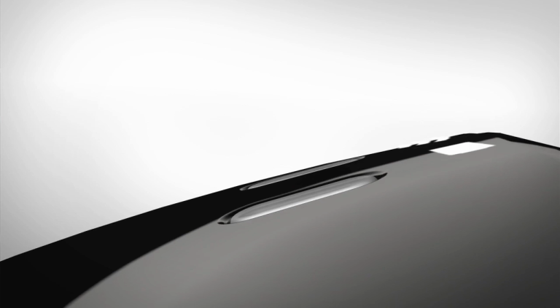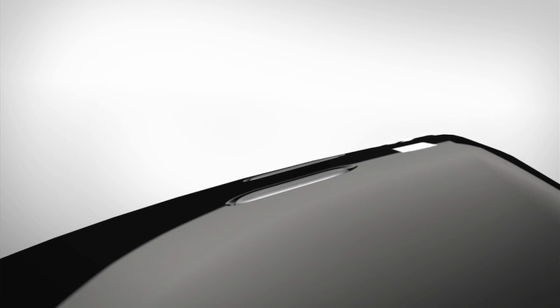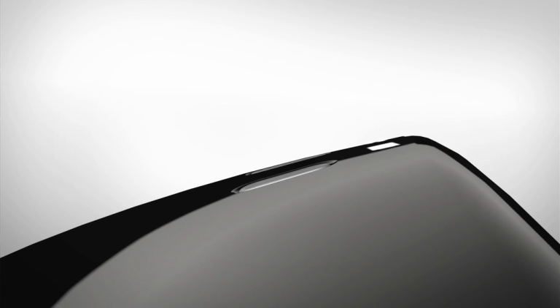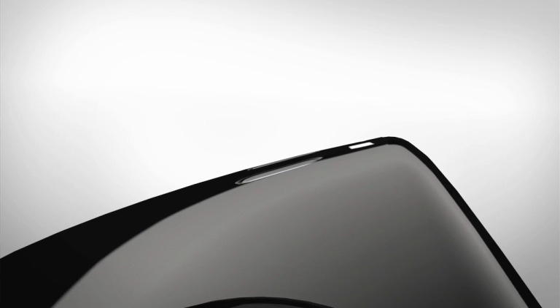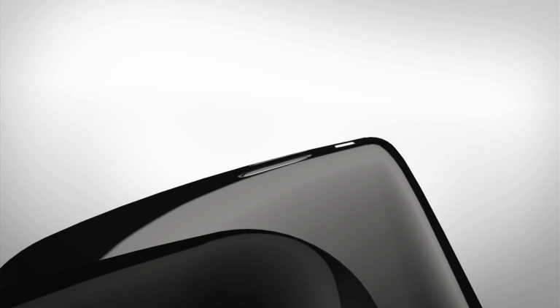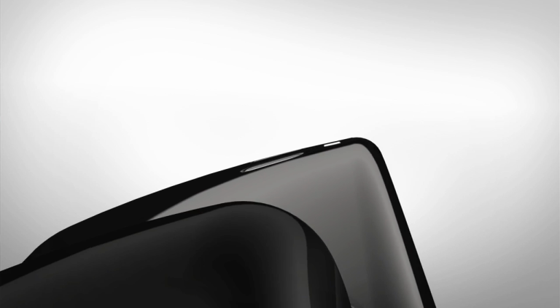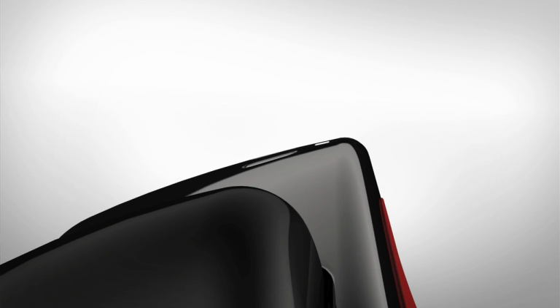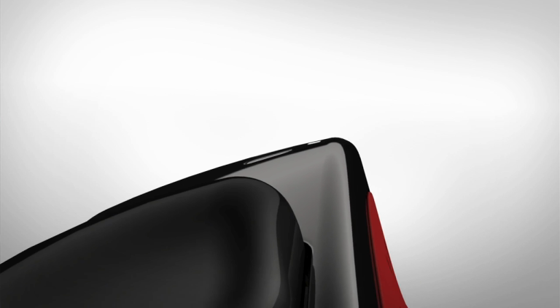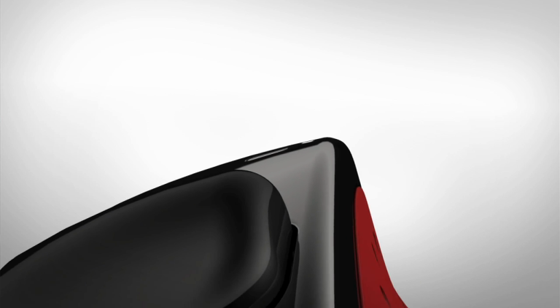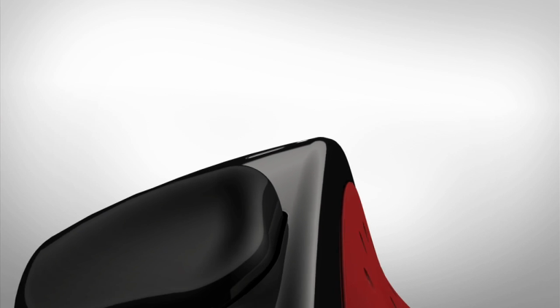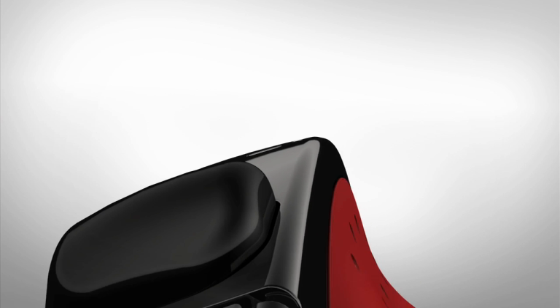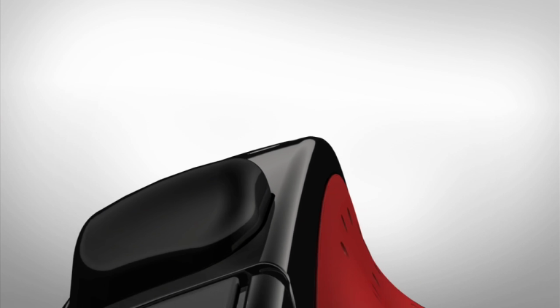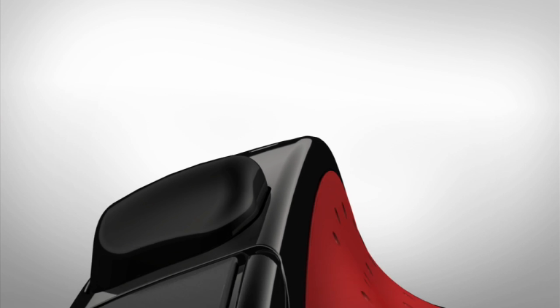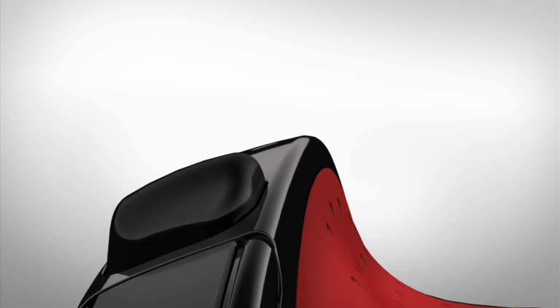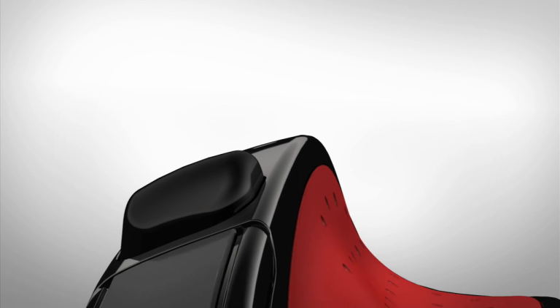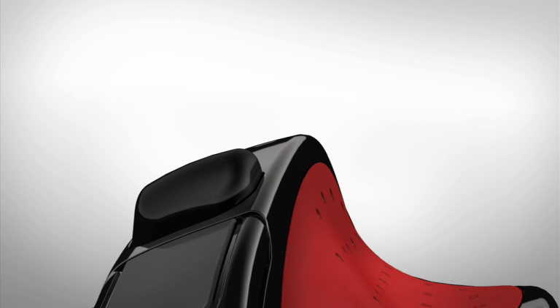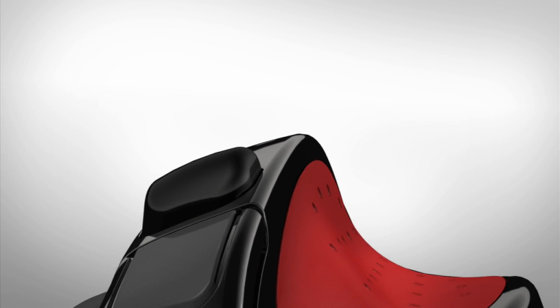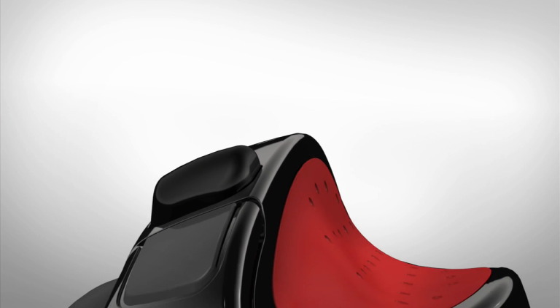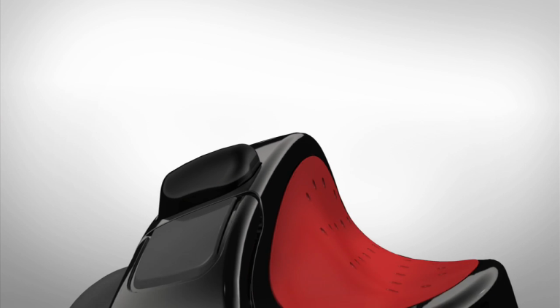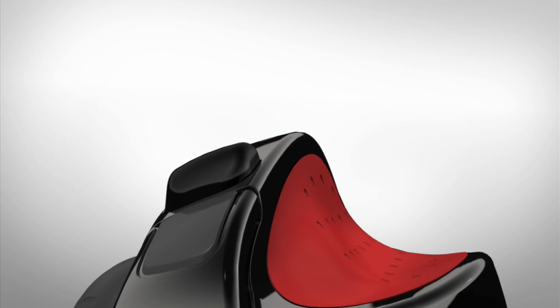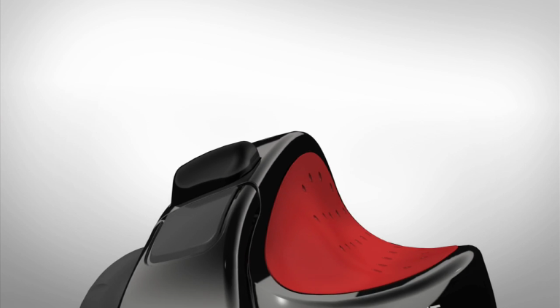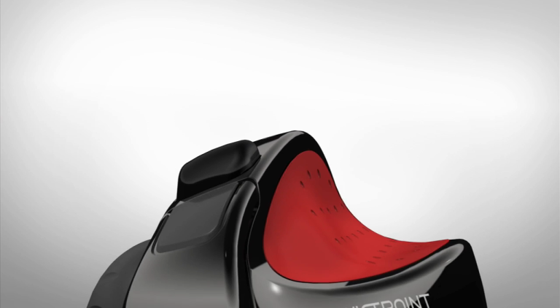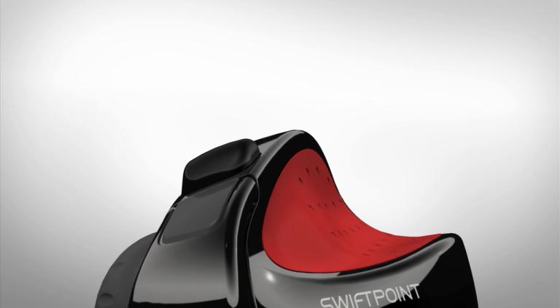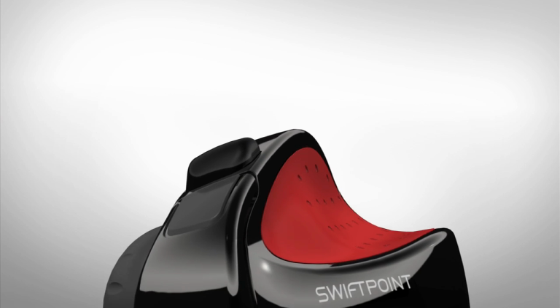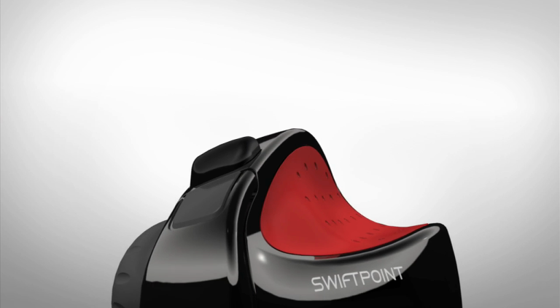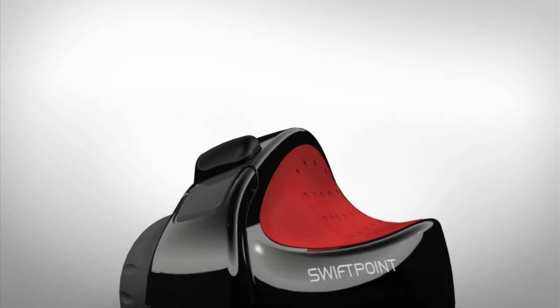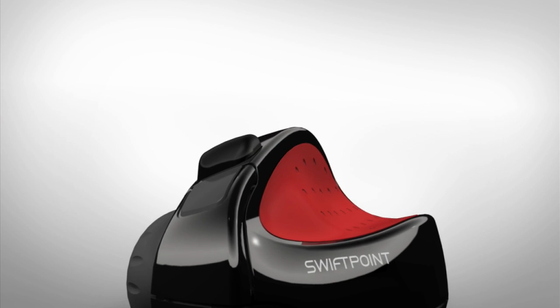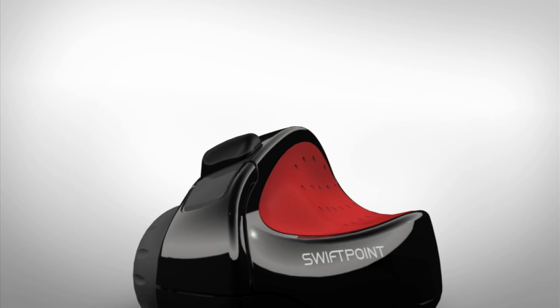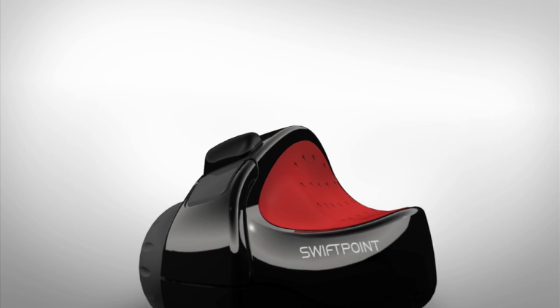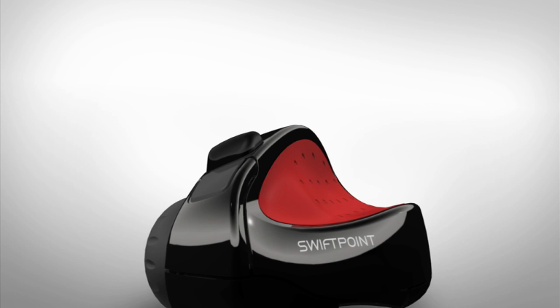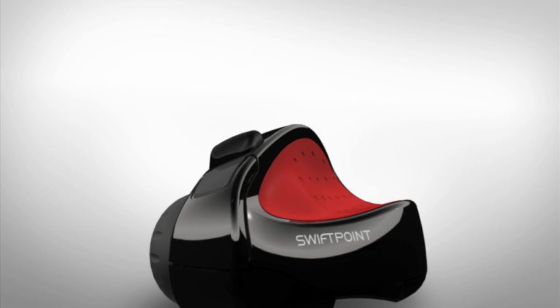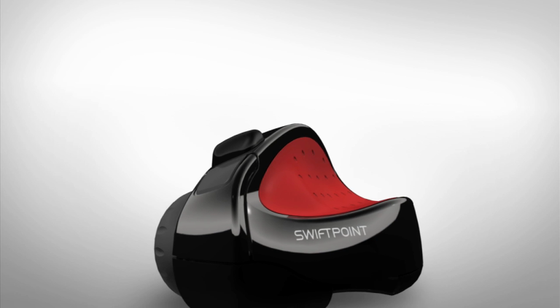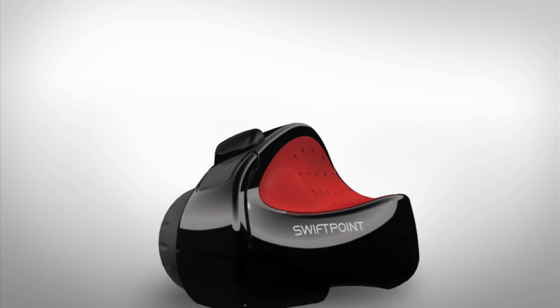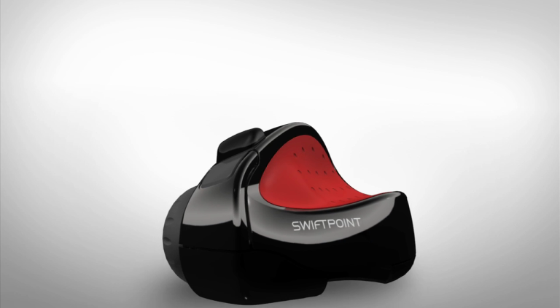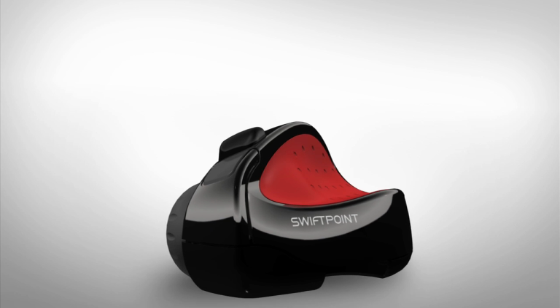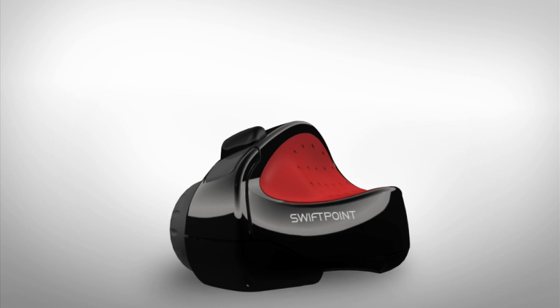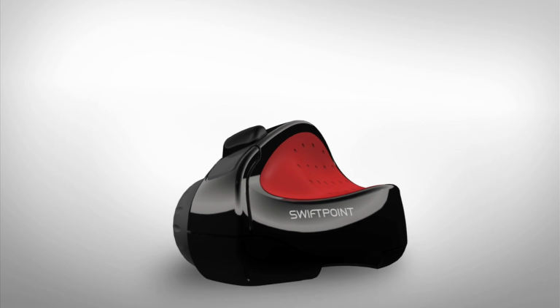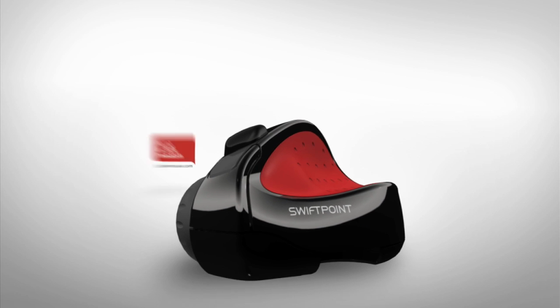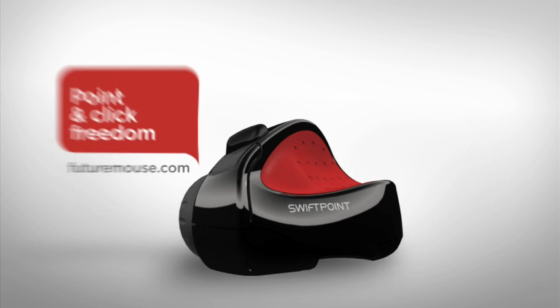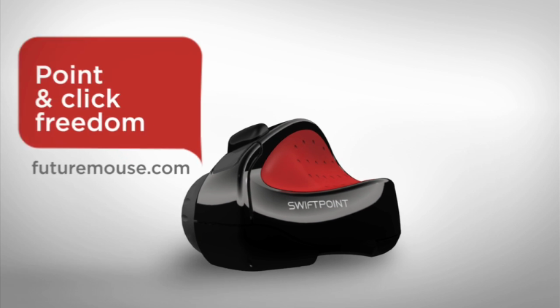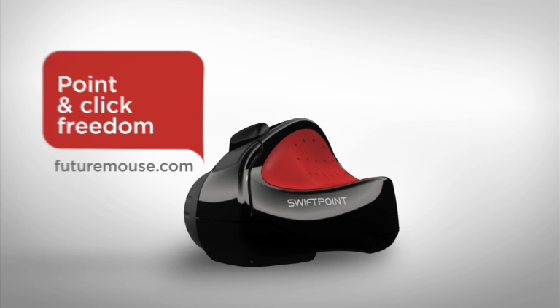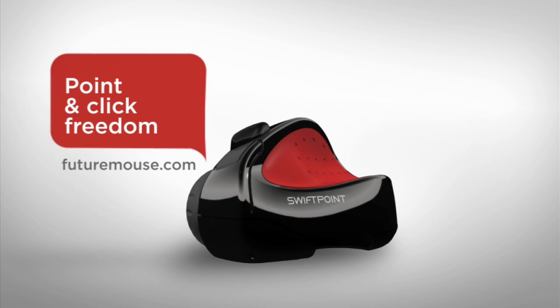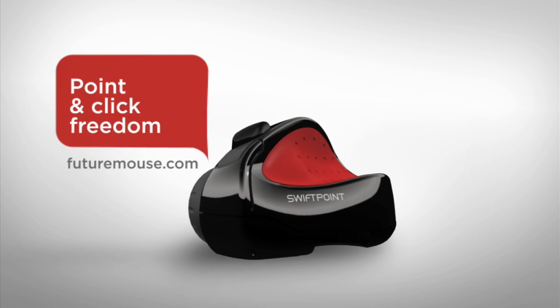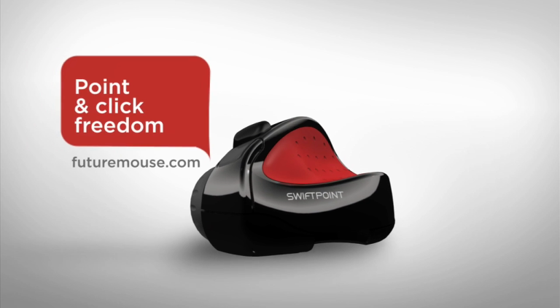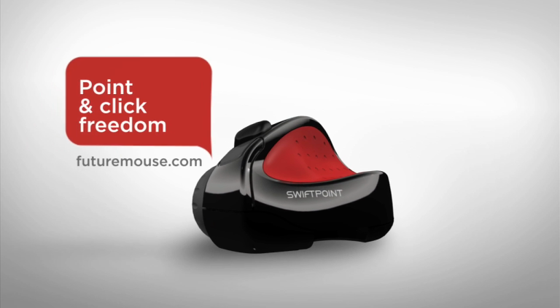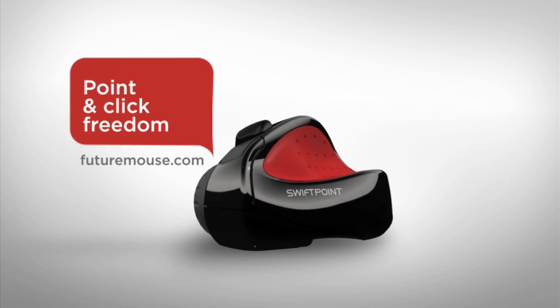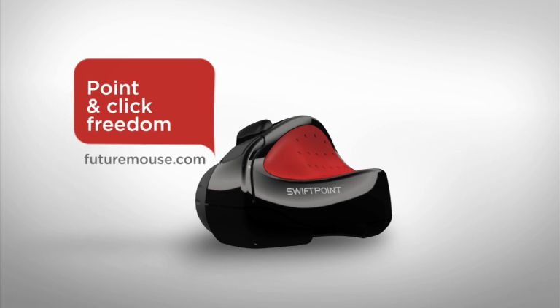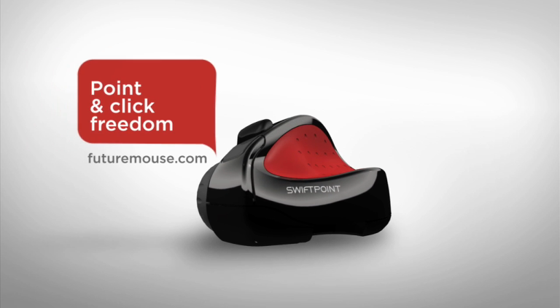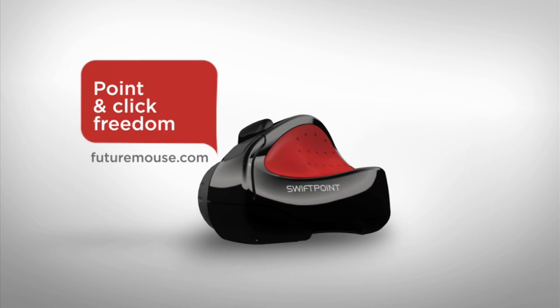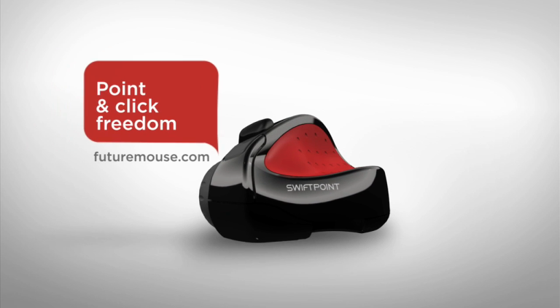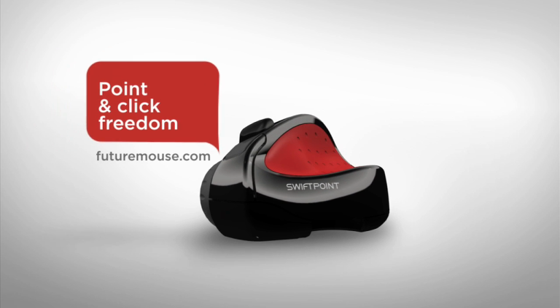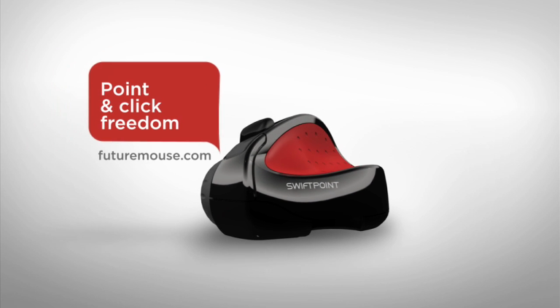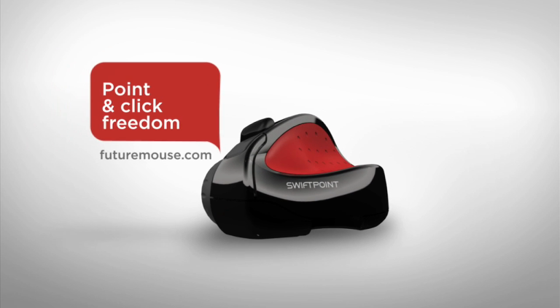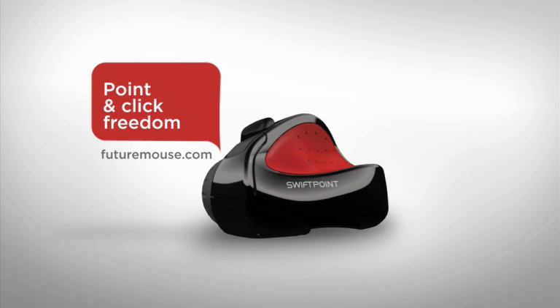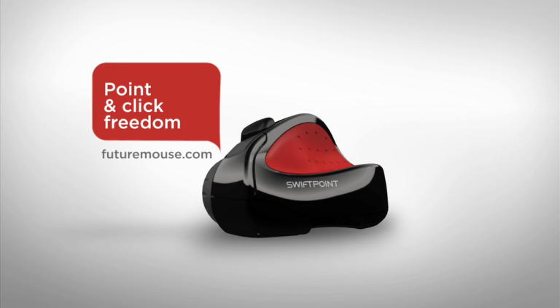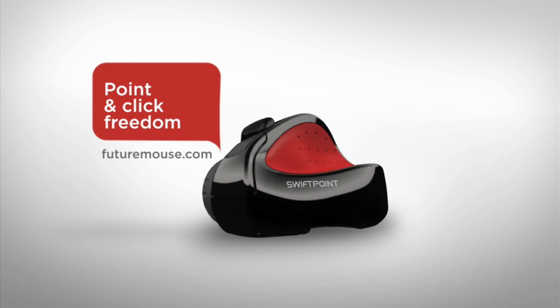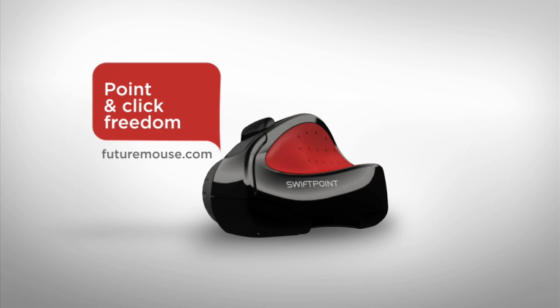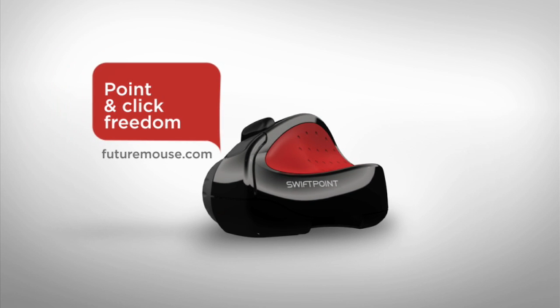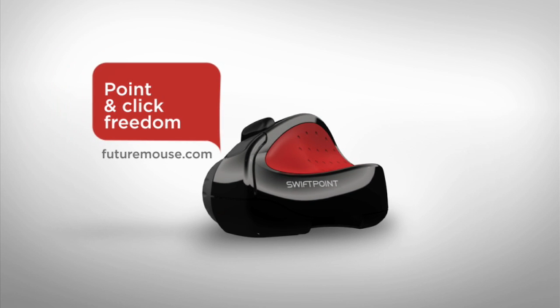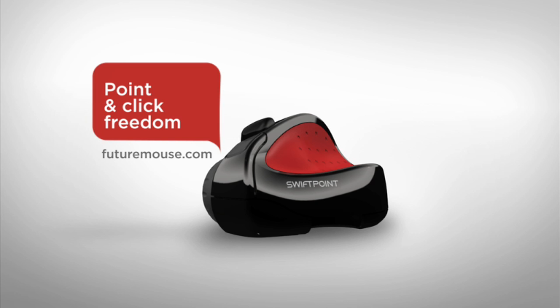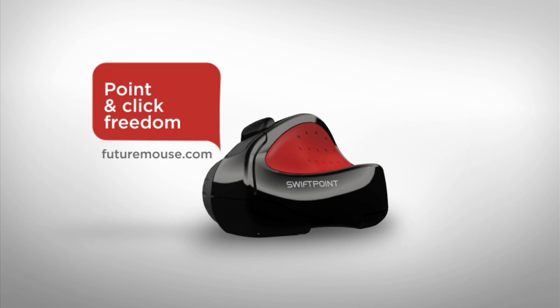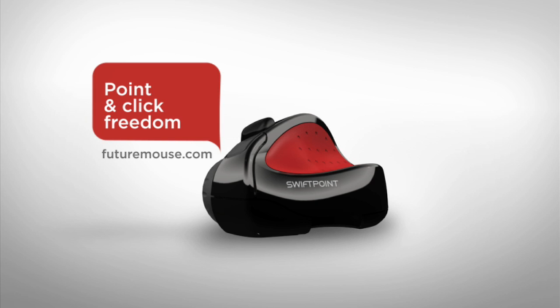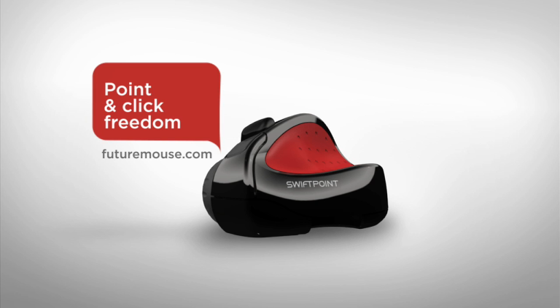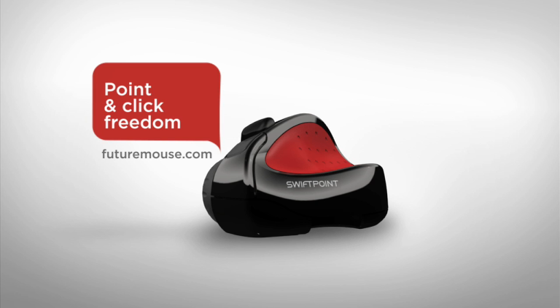The SwiftPoint is the mouse that gives you the point-and-click freedom you've been waiting for. Get your hands on one today.